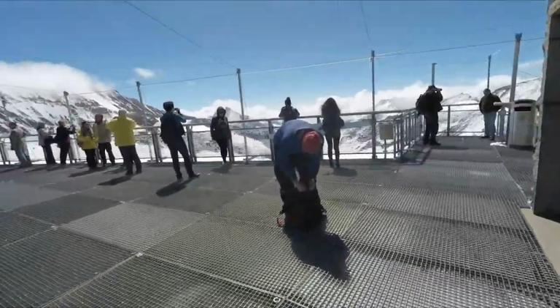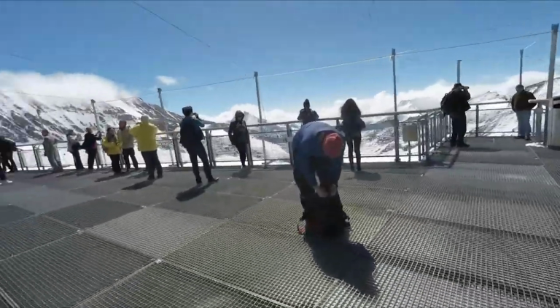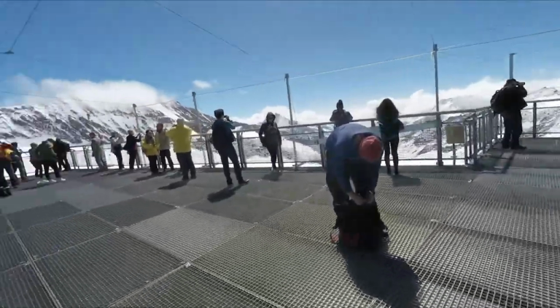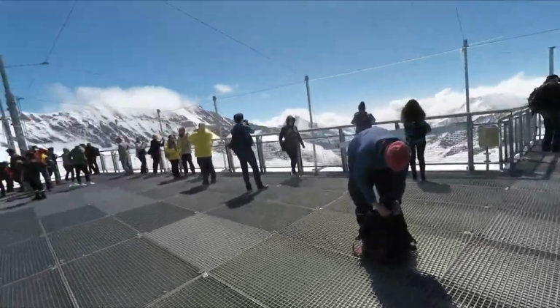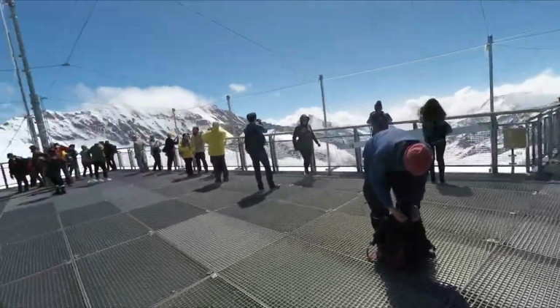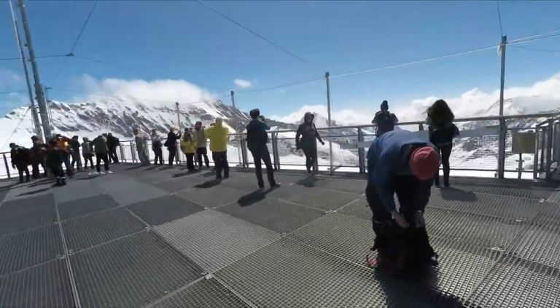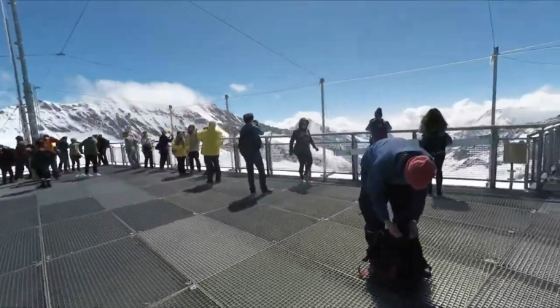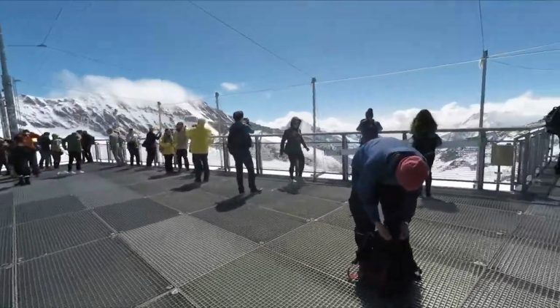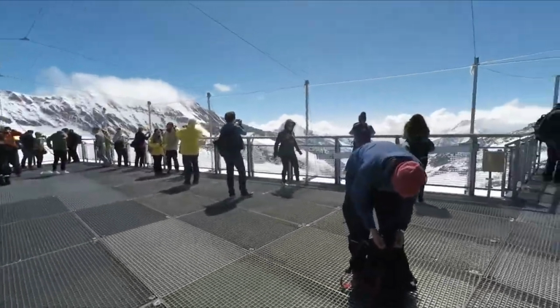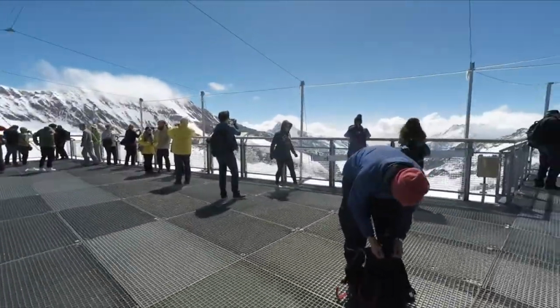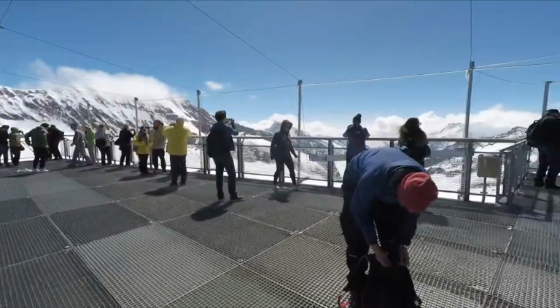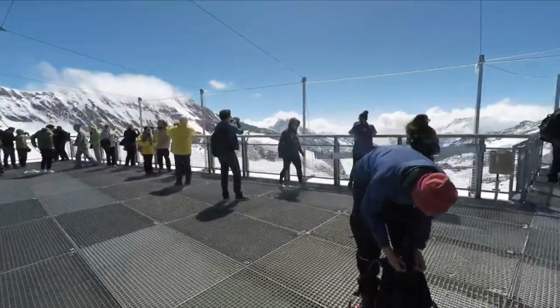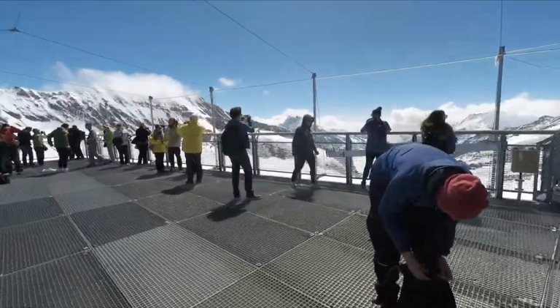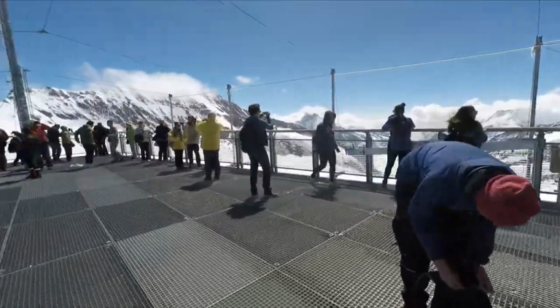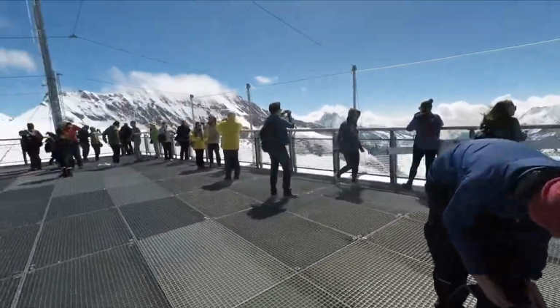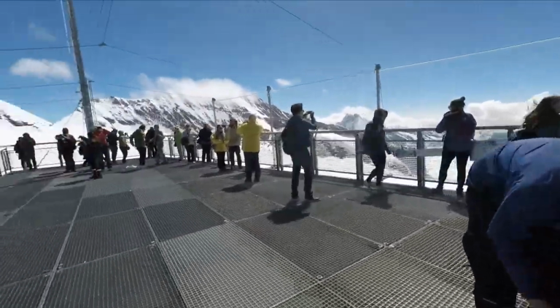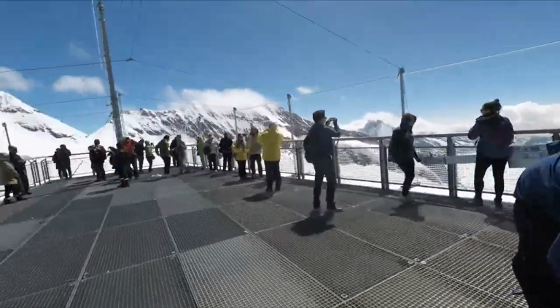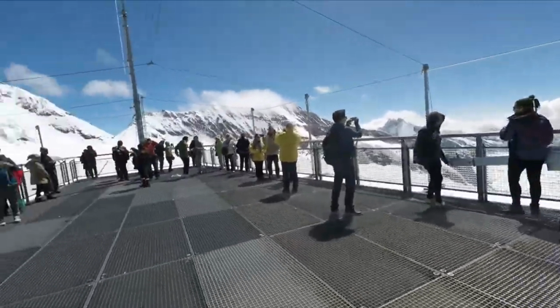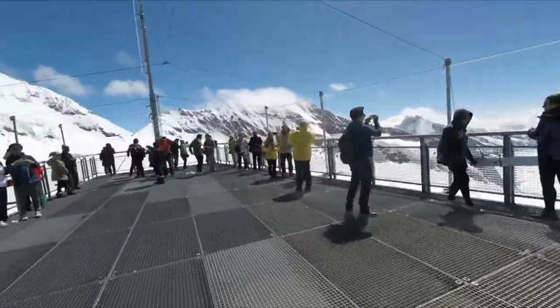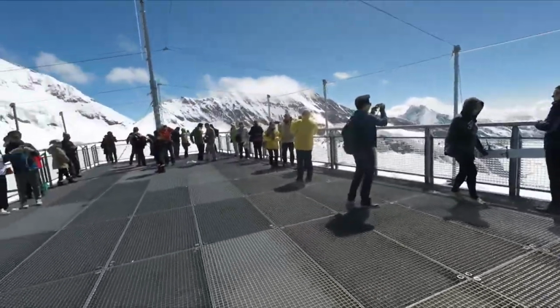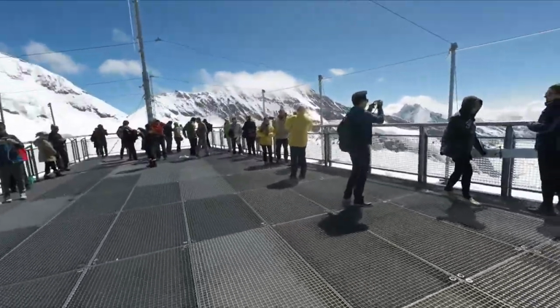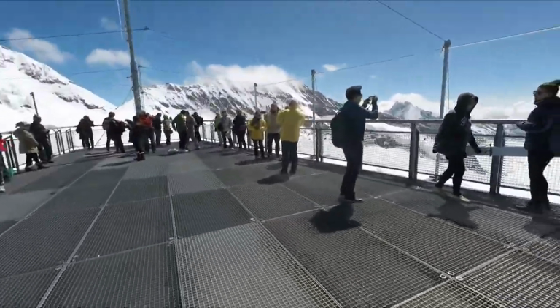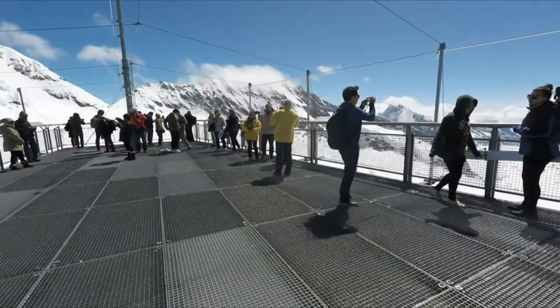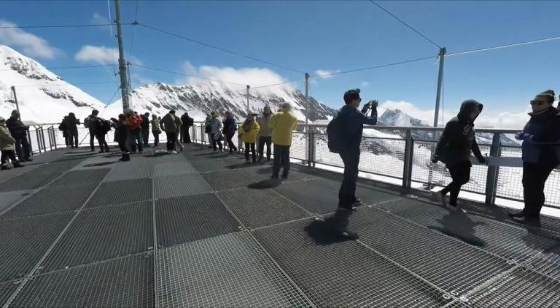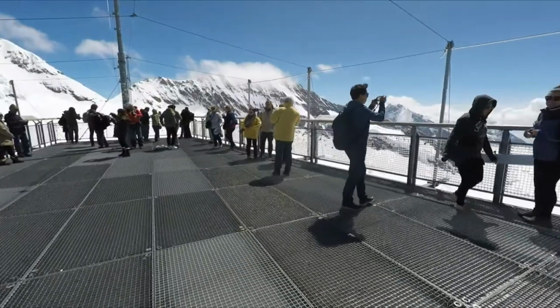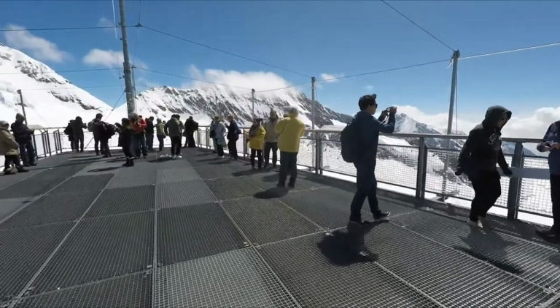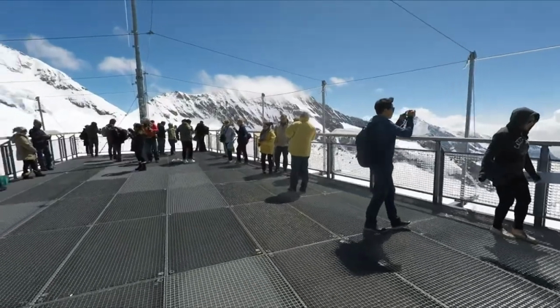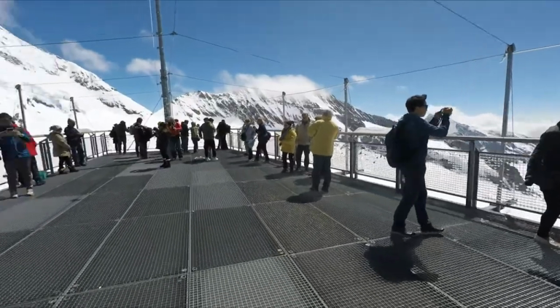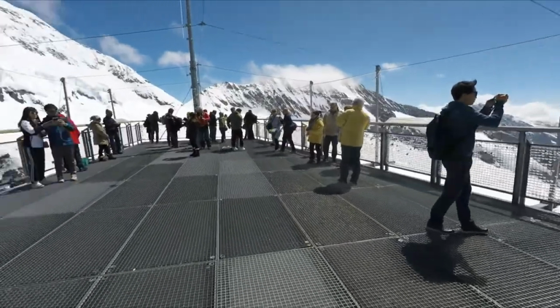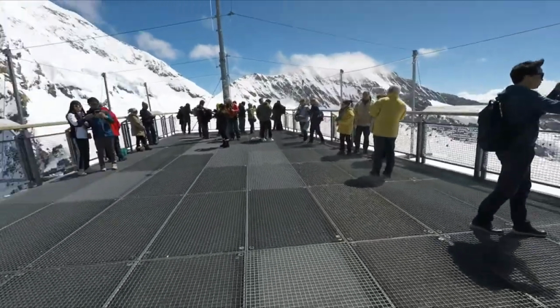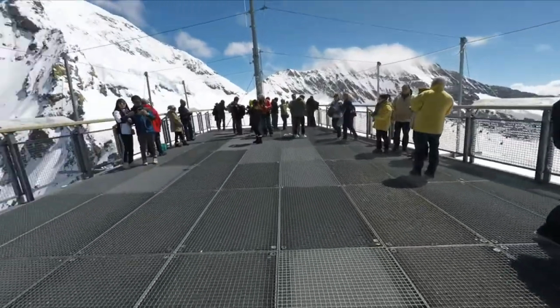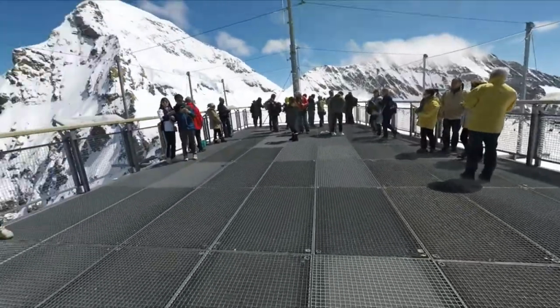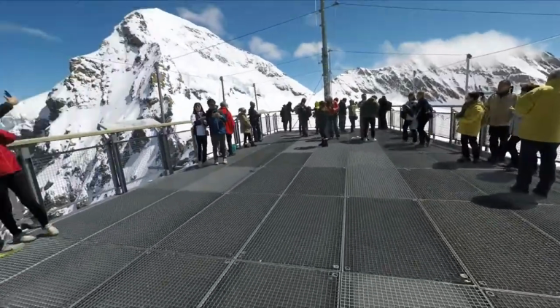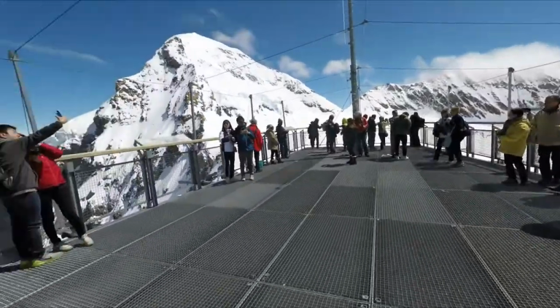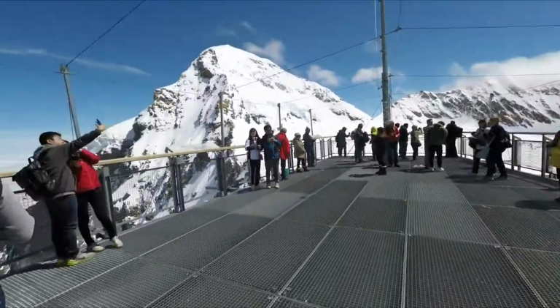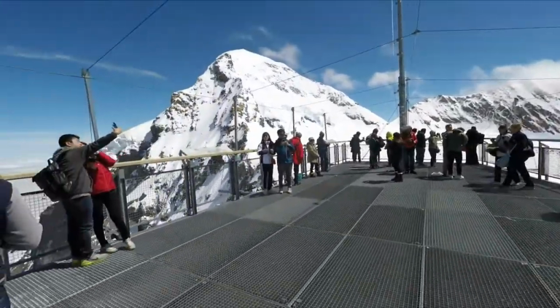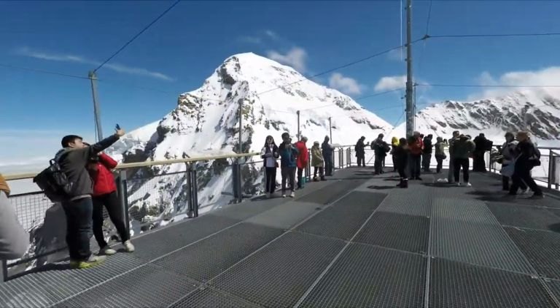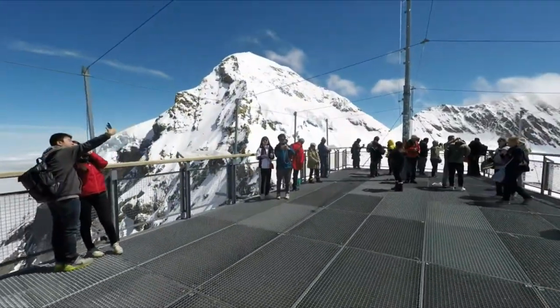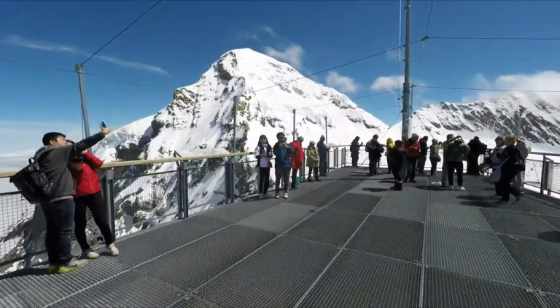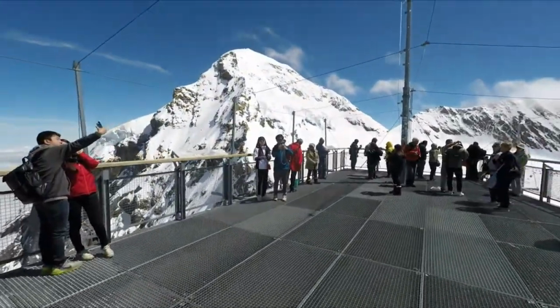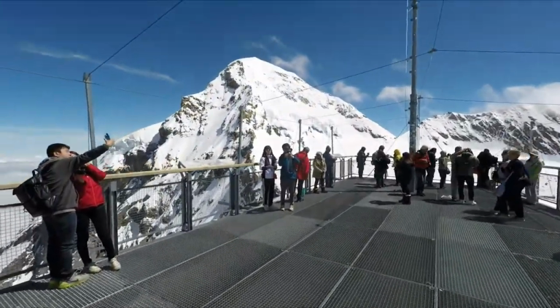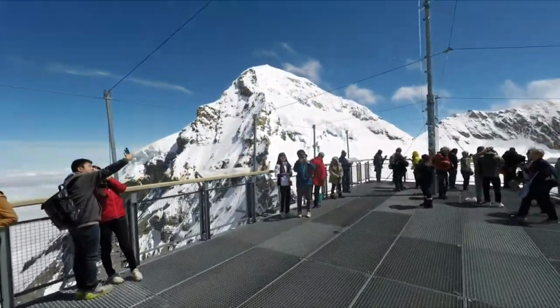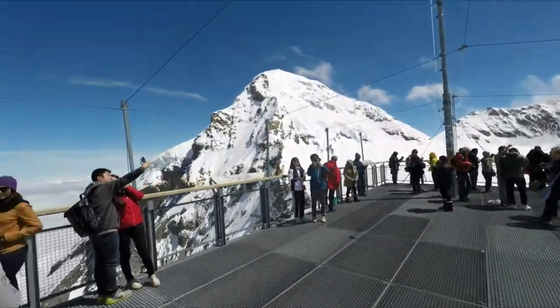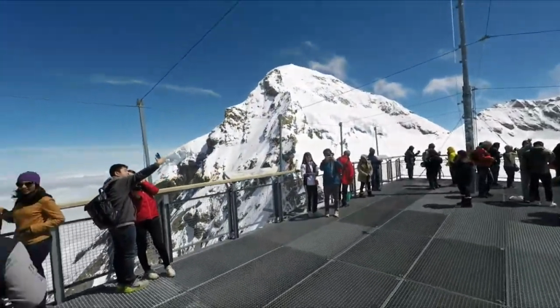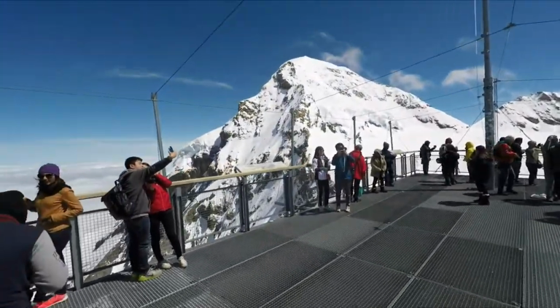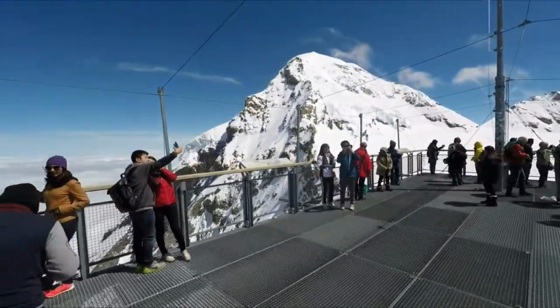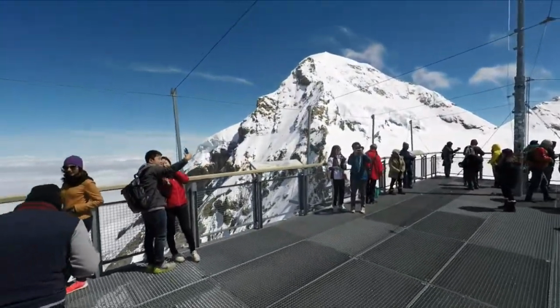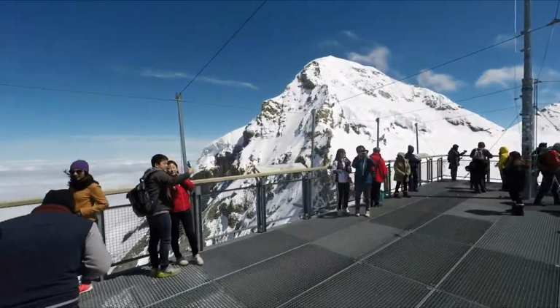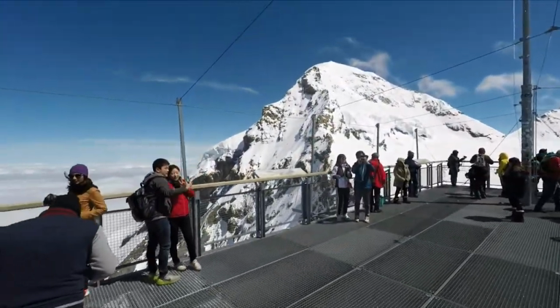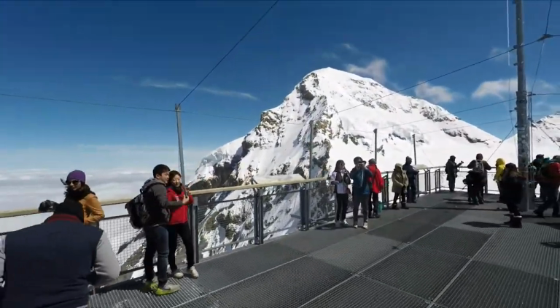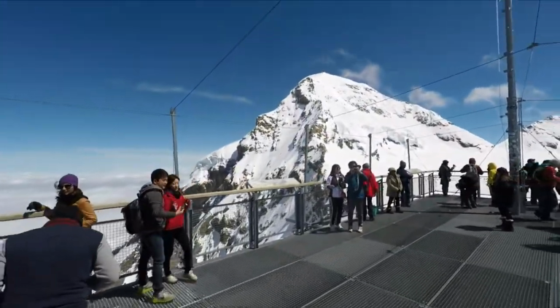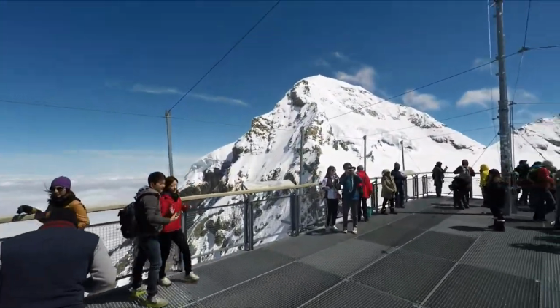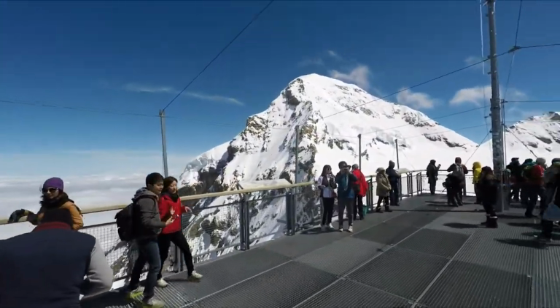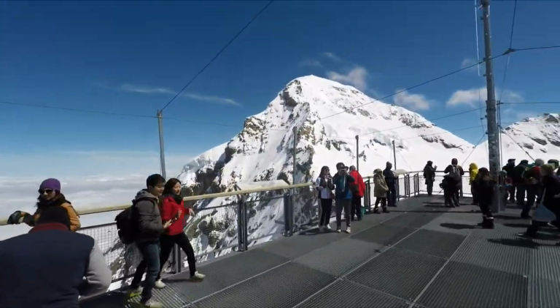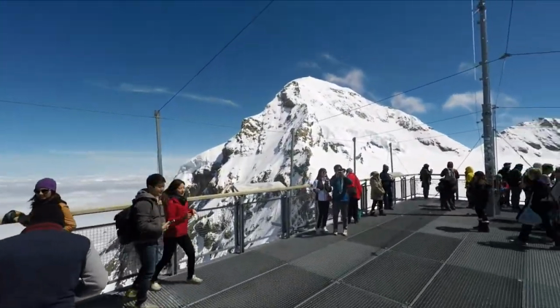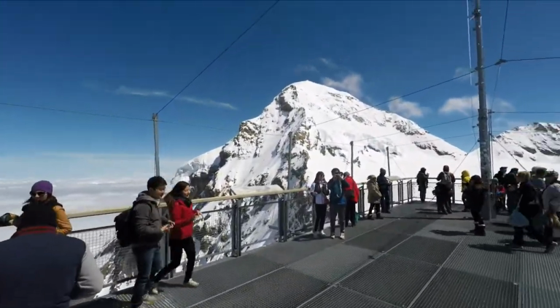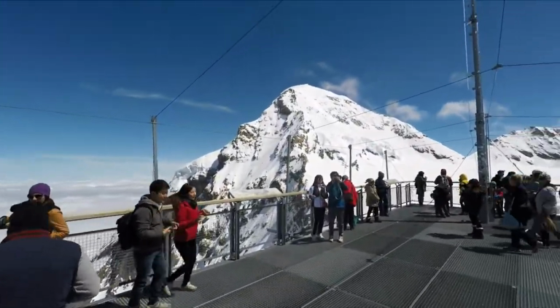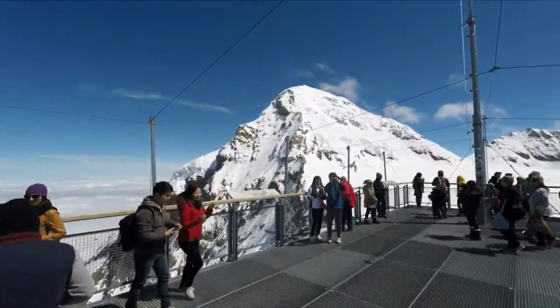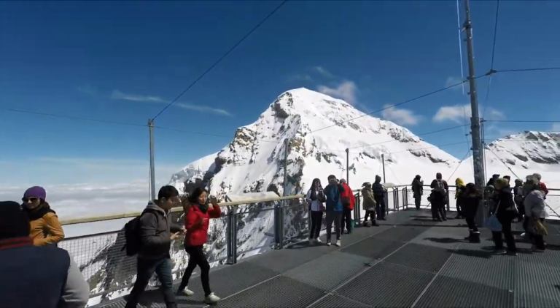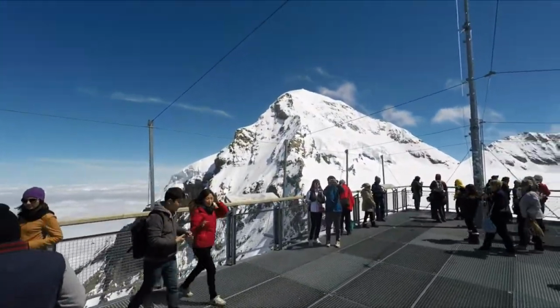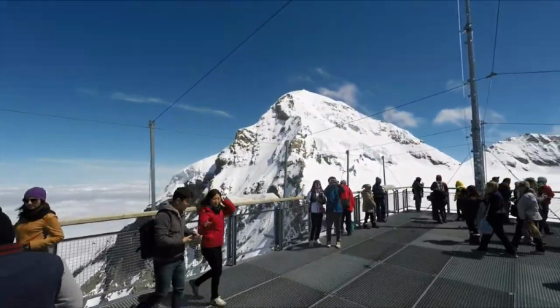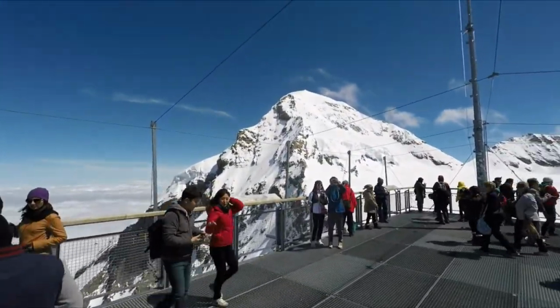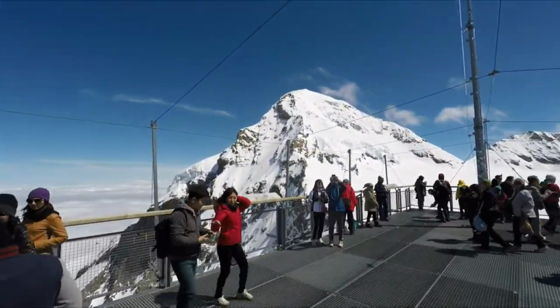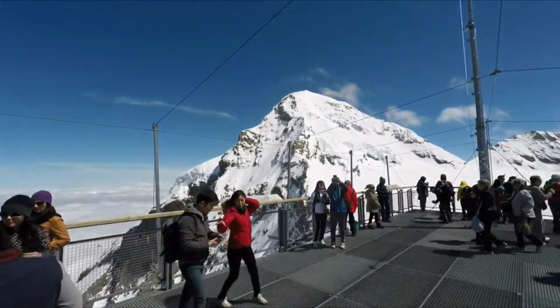The viewing platform is a decent size, and you can move around to view the panorama from here.